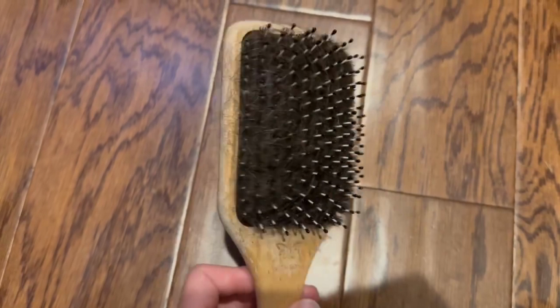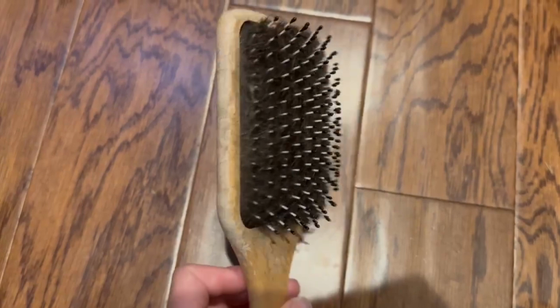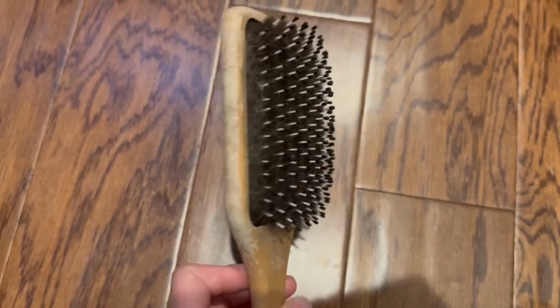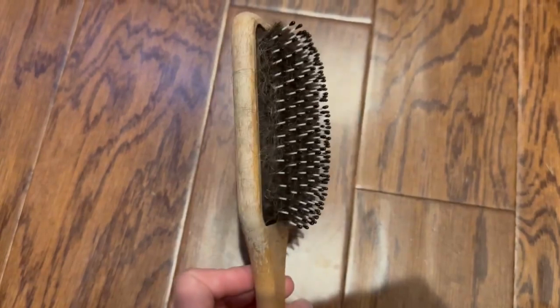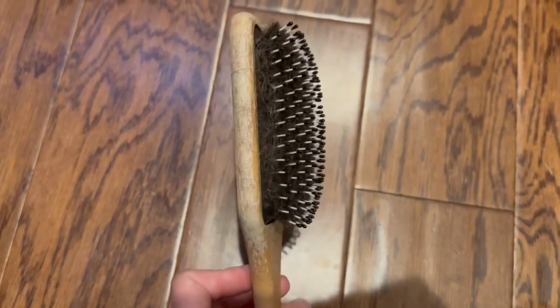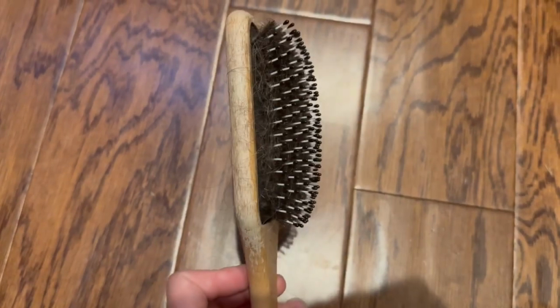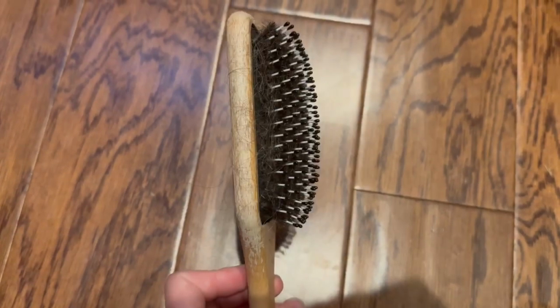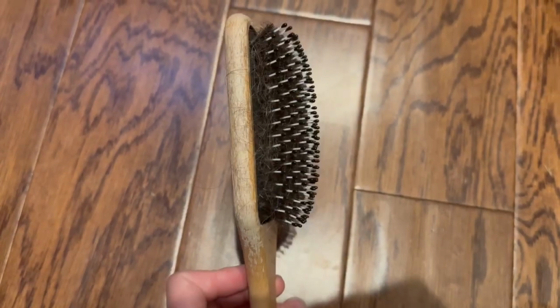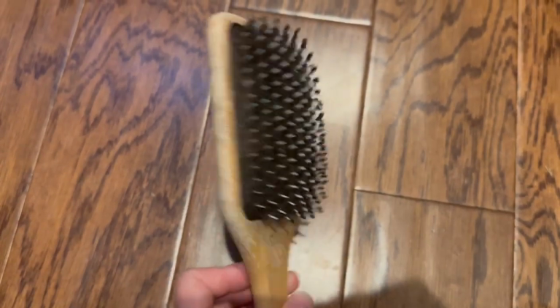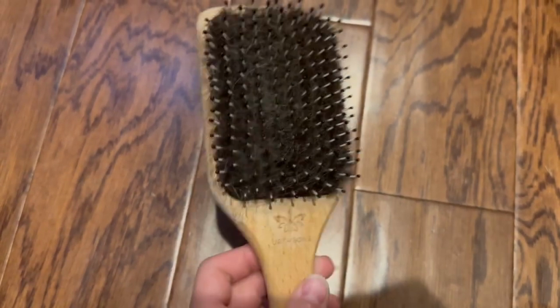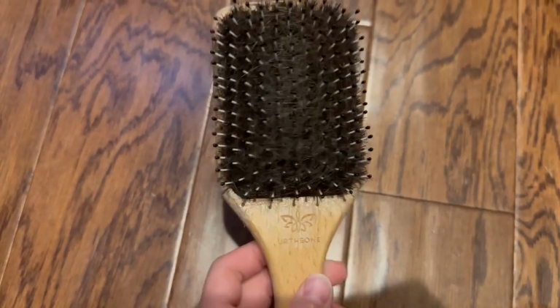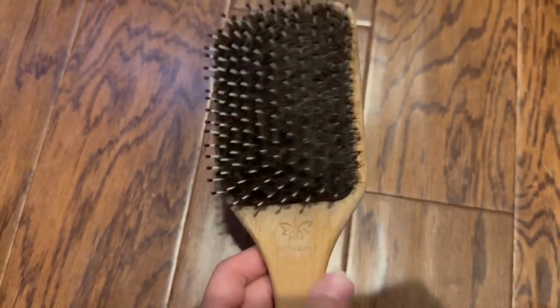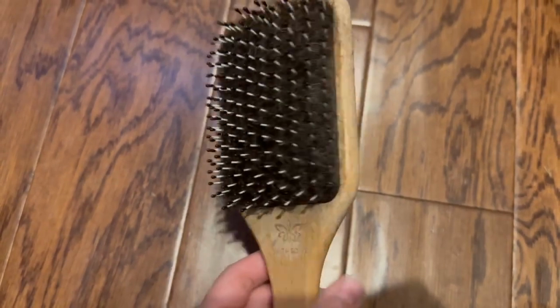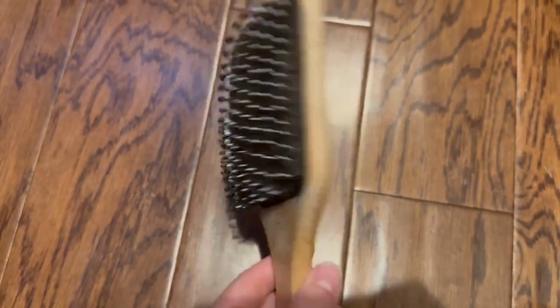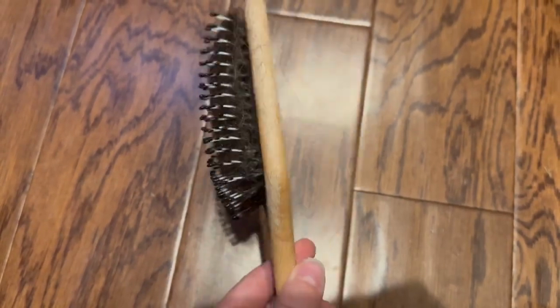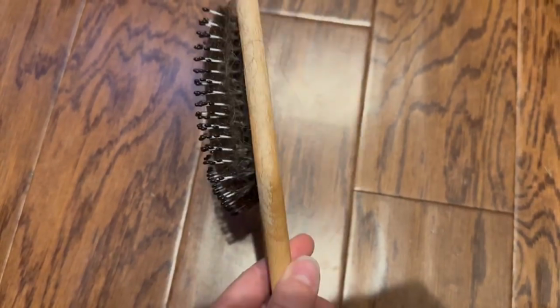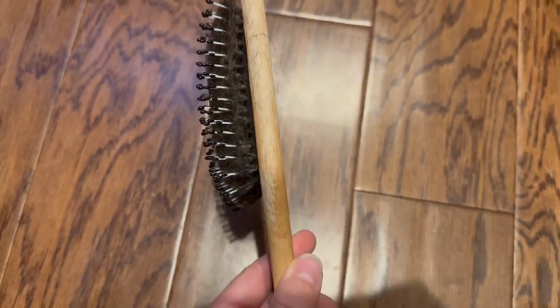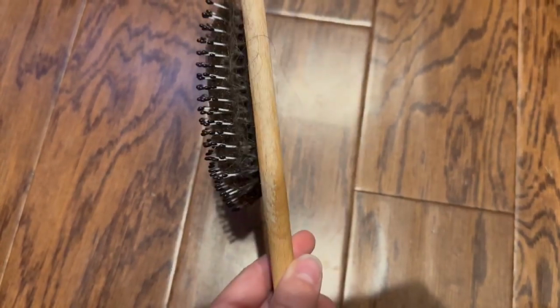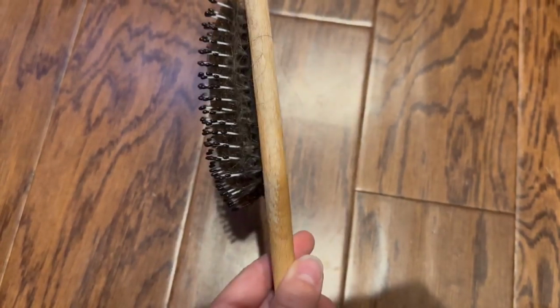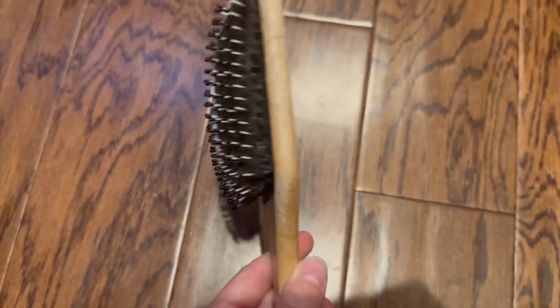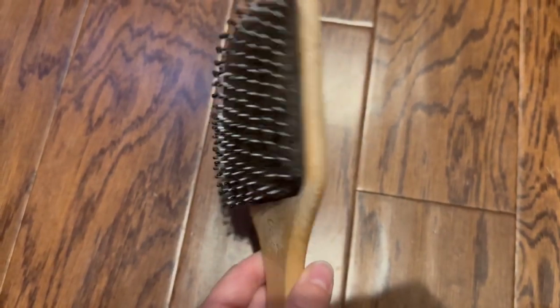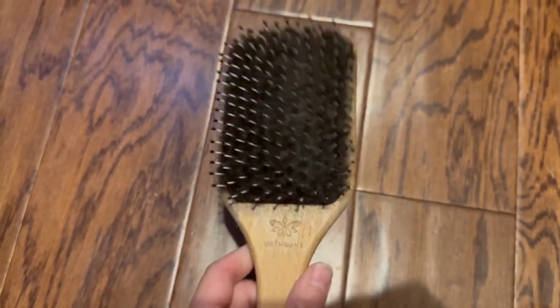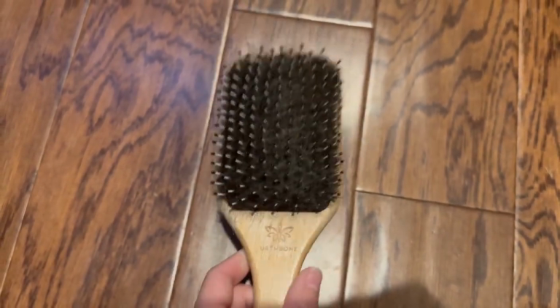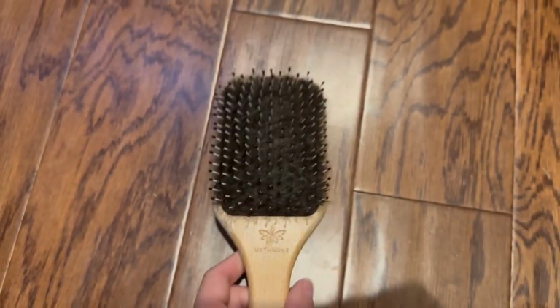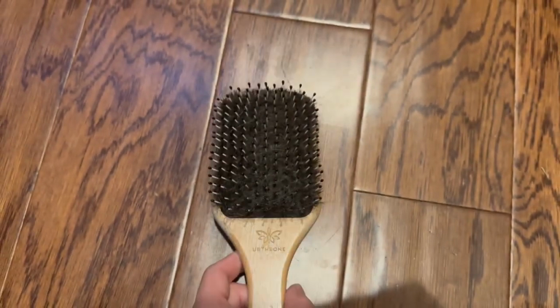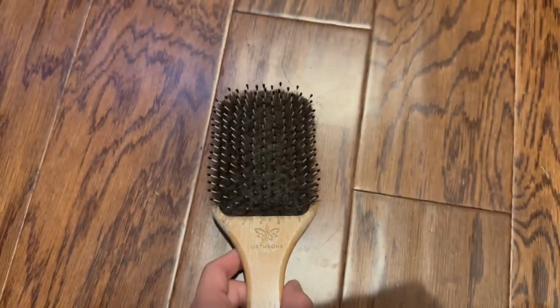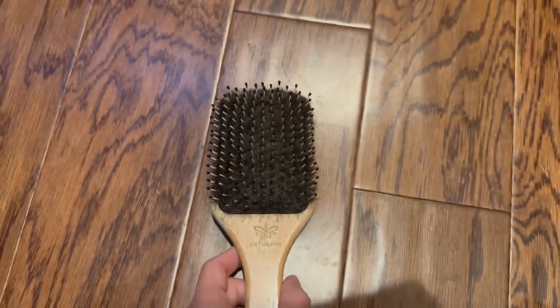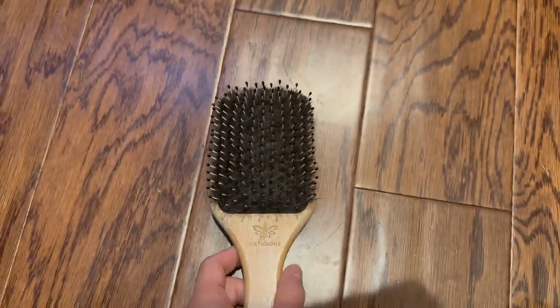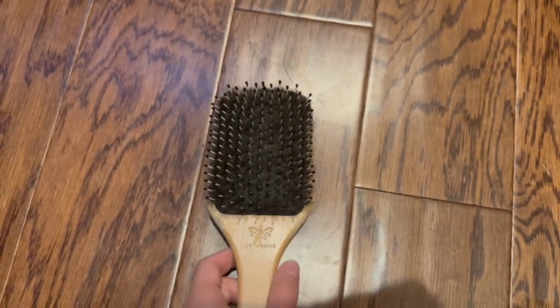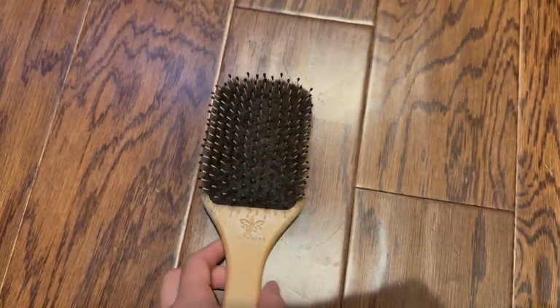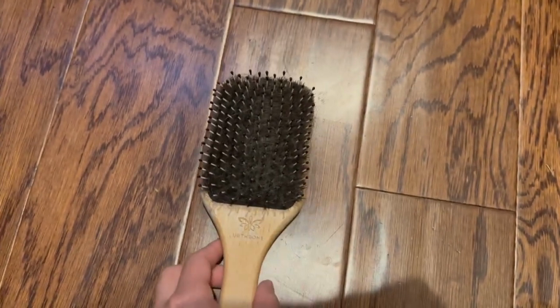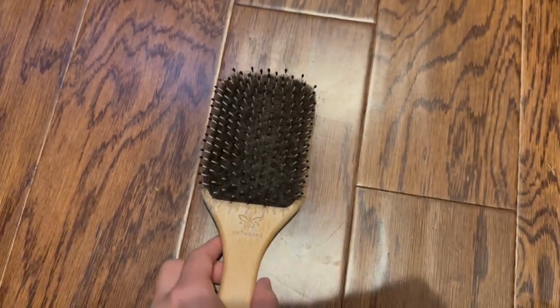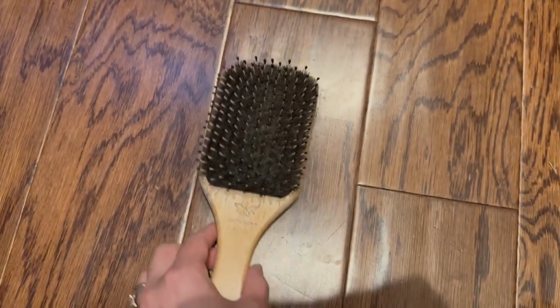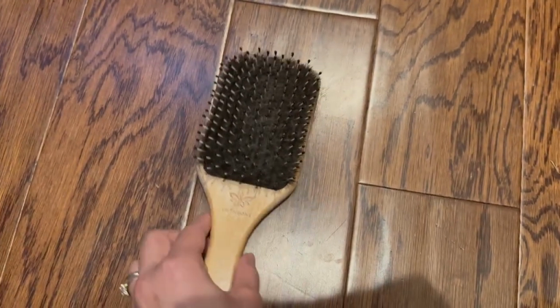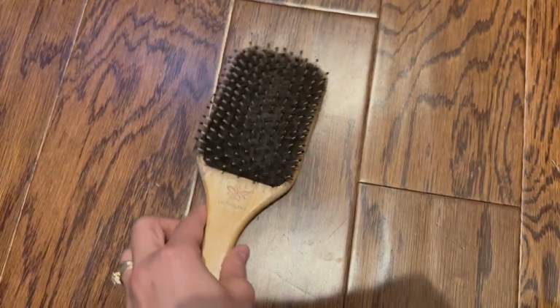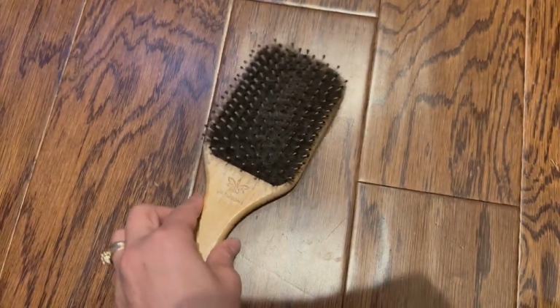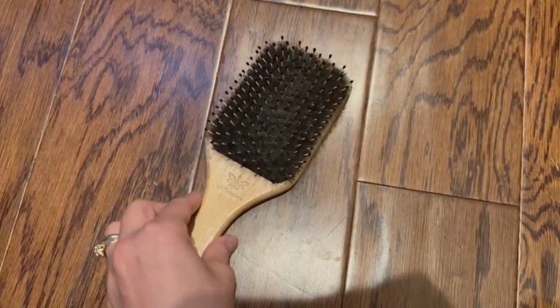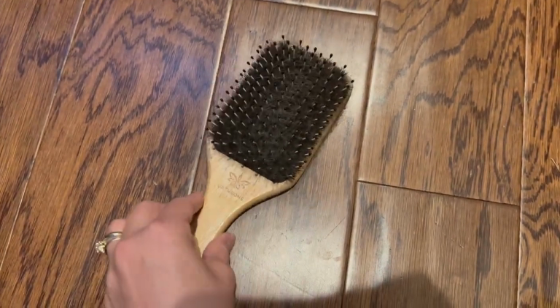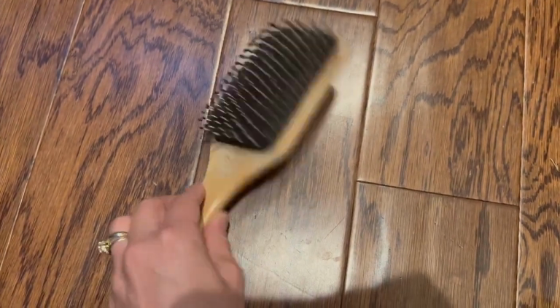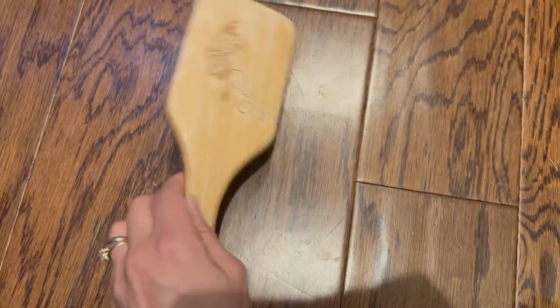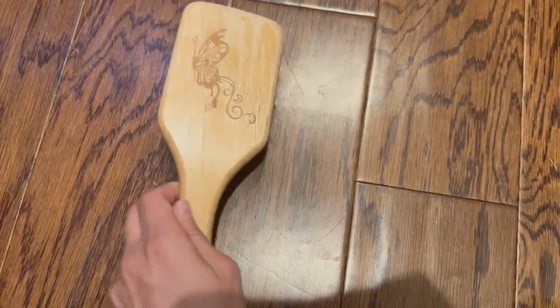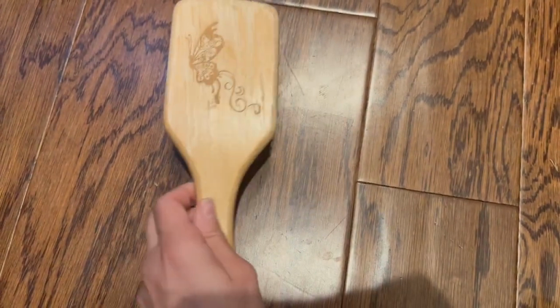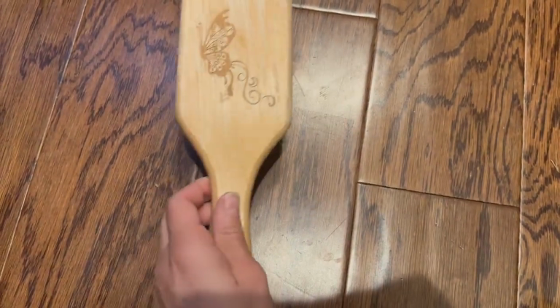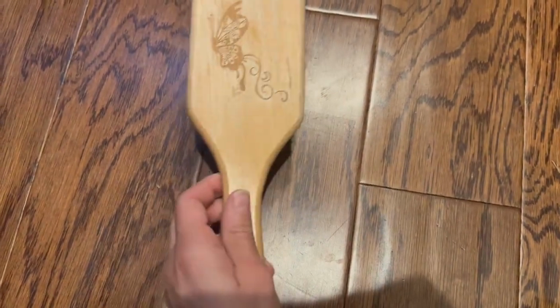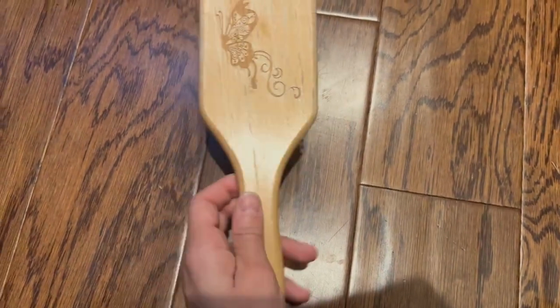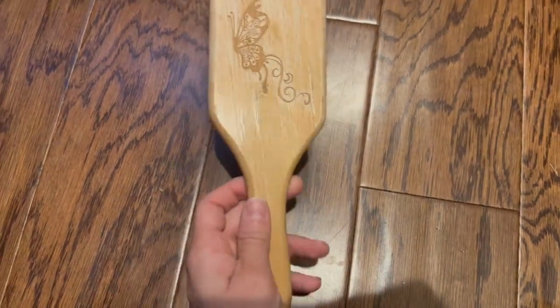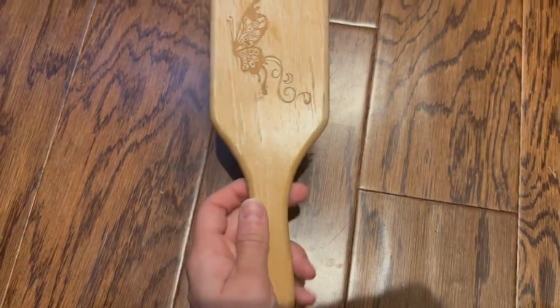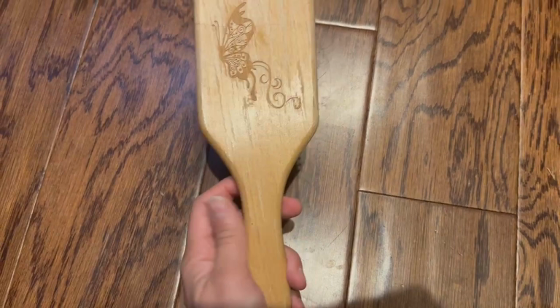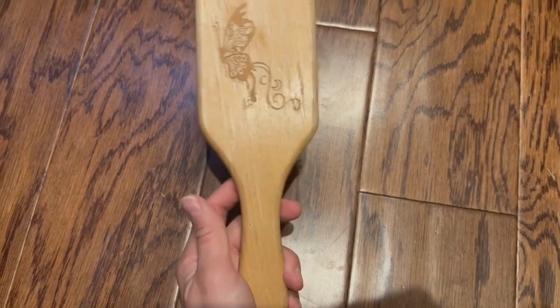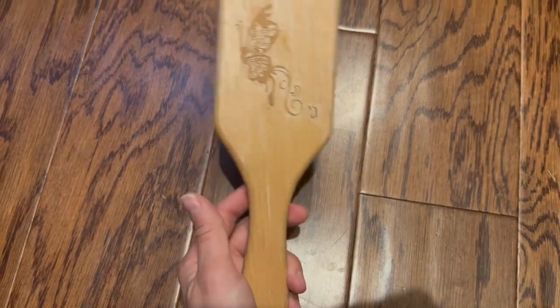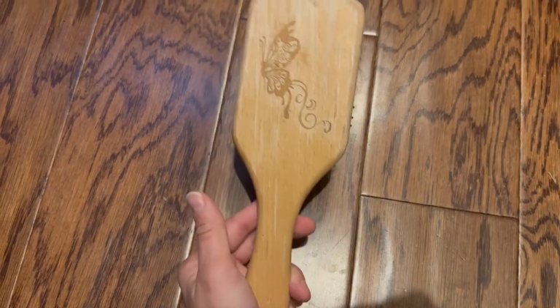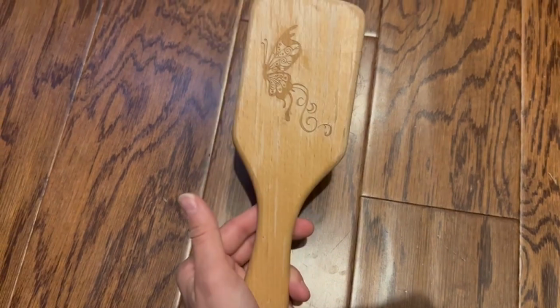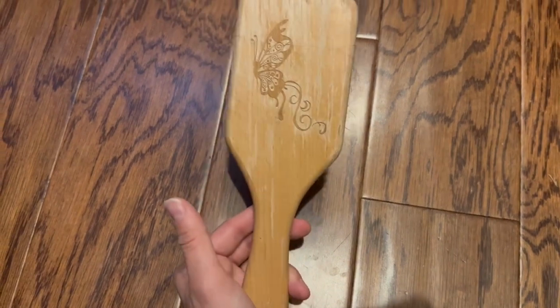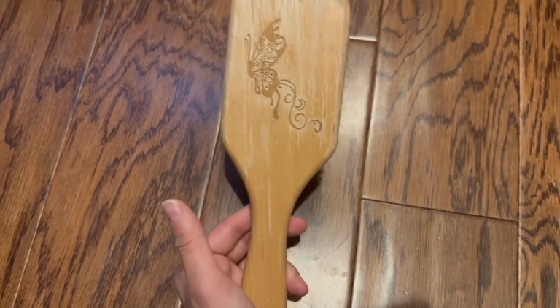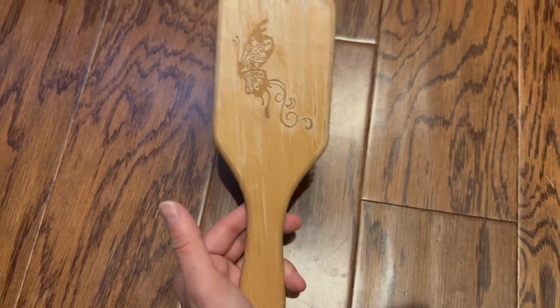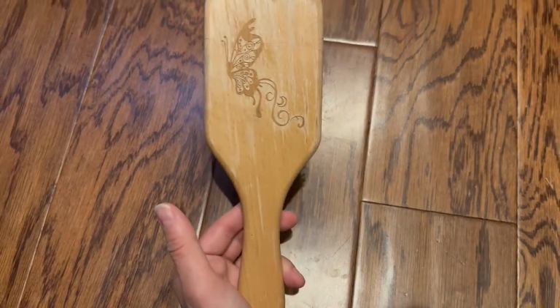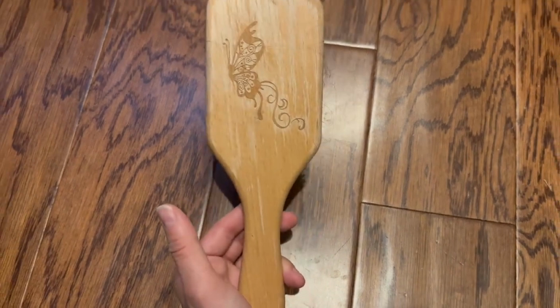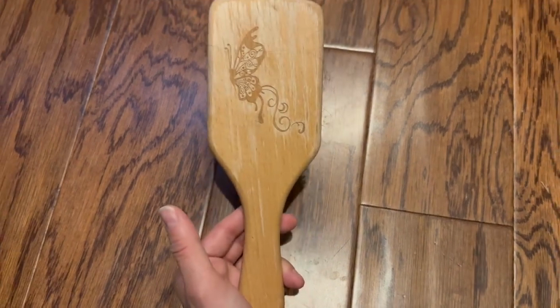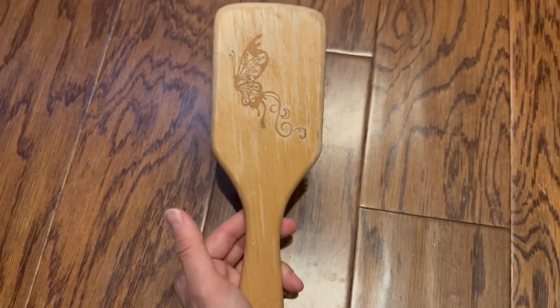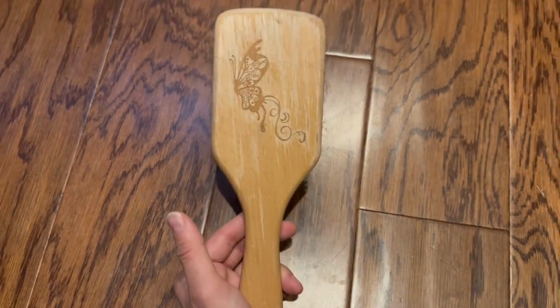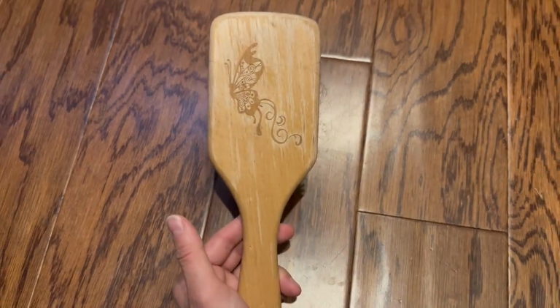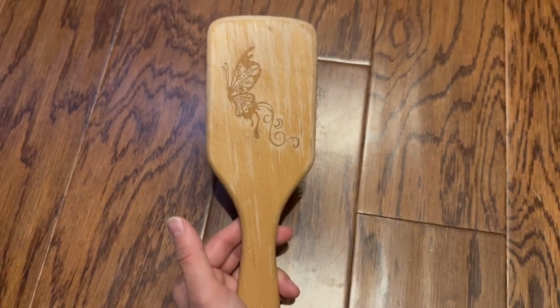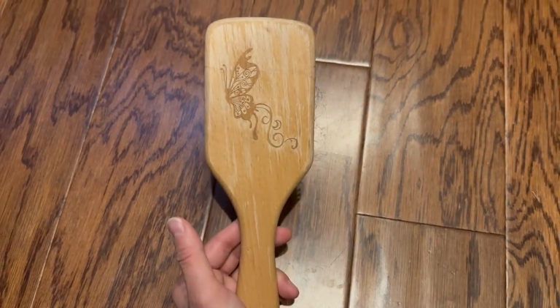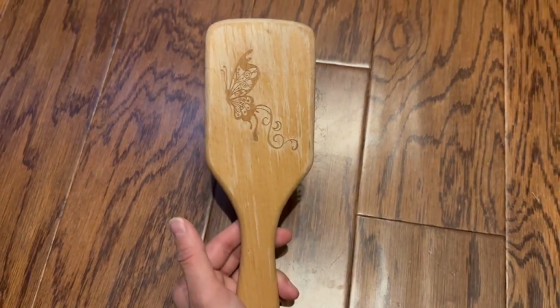This is my one complaint — I end up with a lot of hair up in there. However, this is a very, very nice hairbrush.